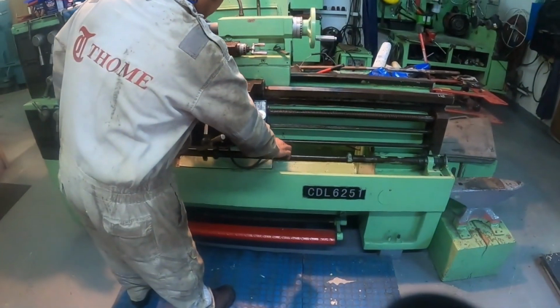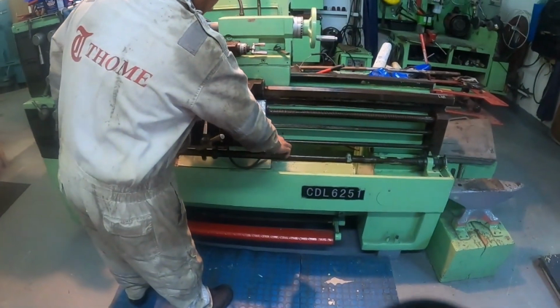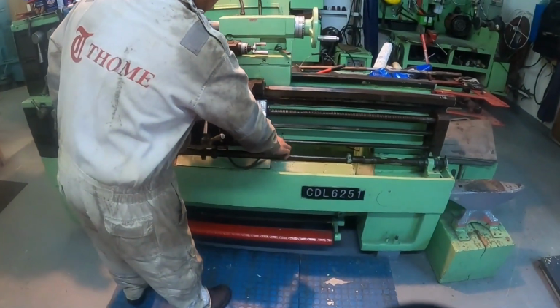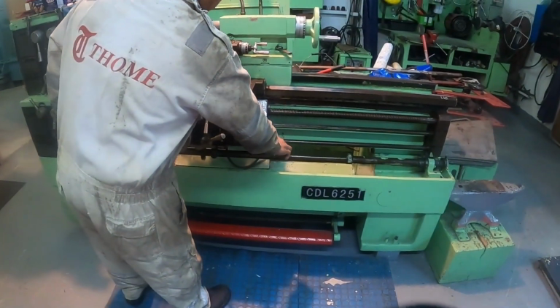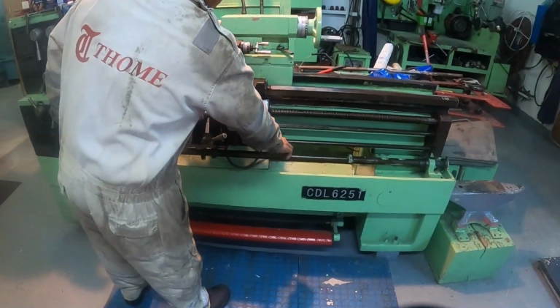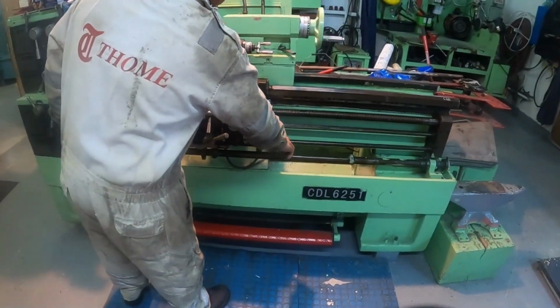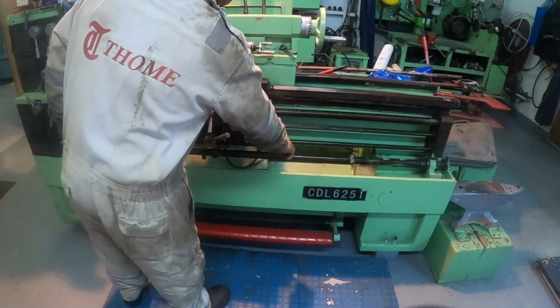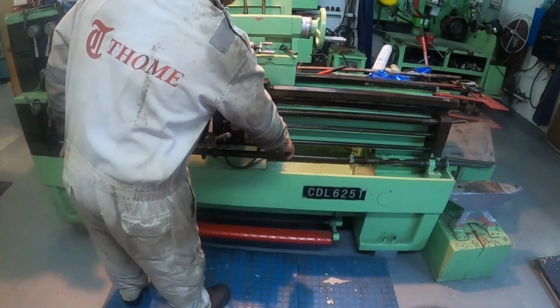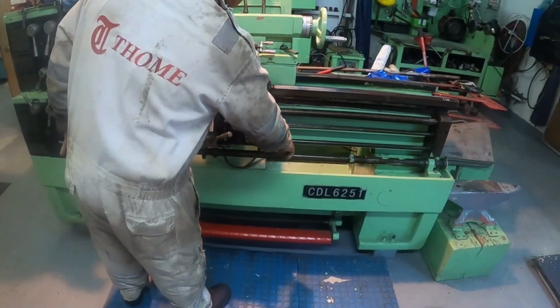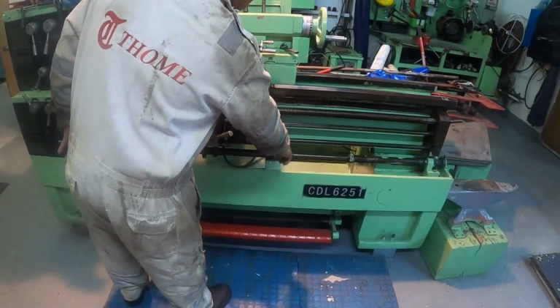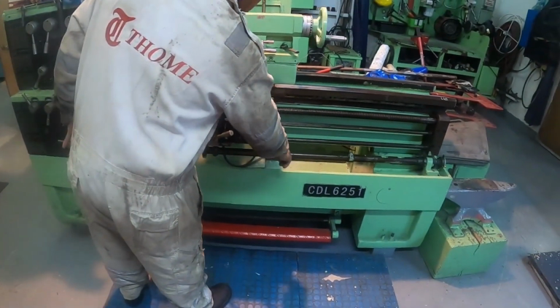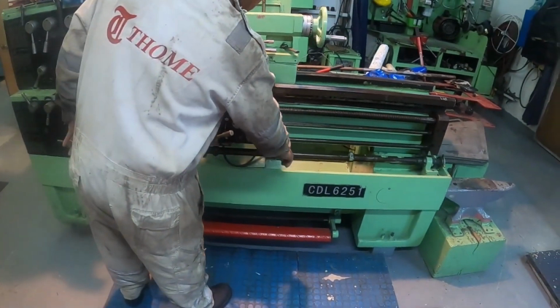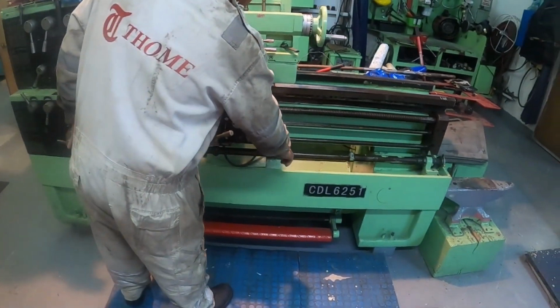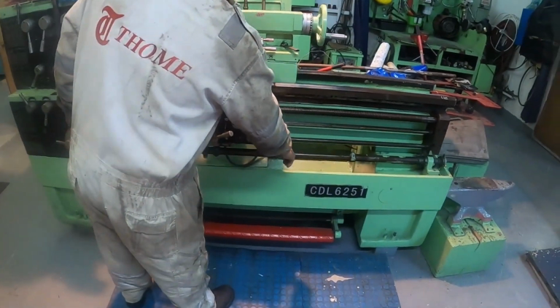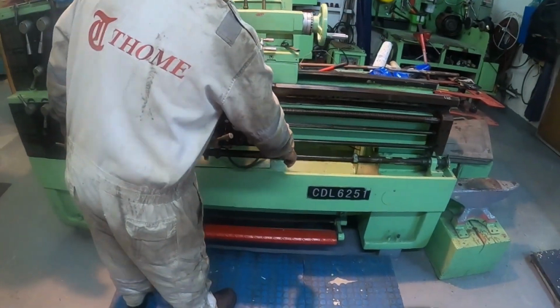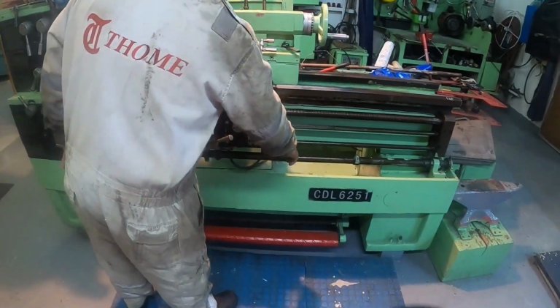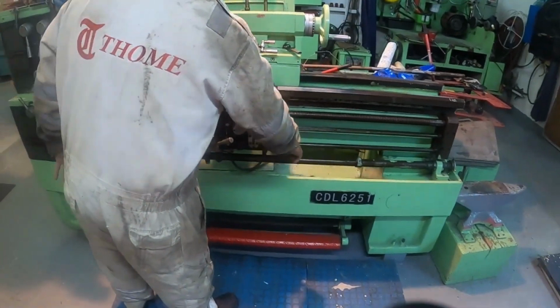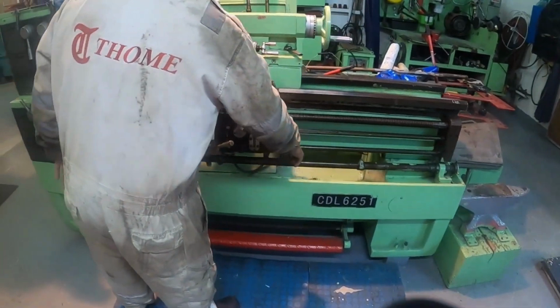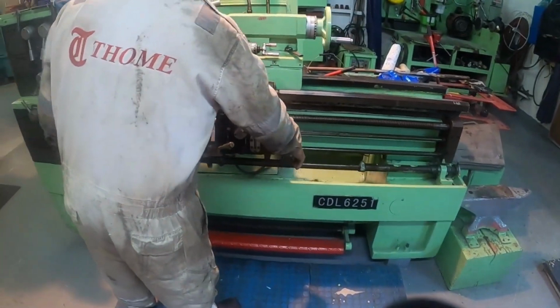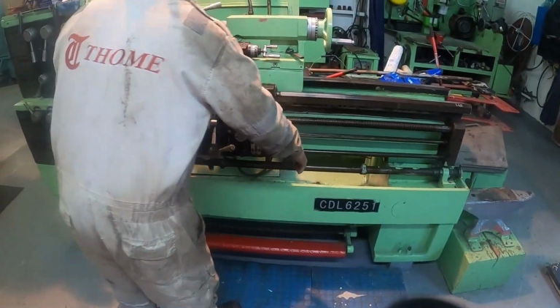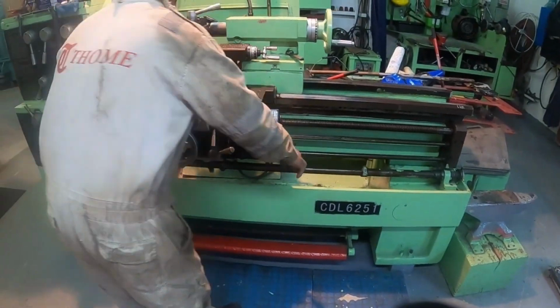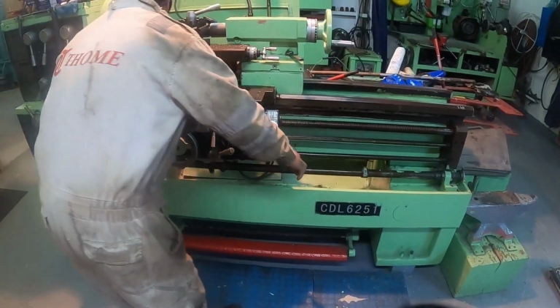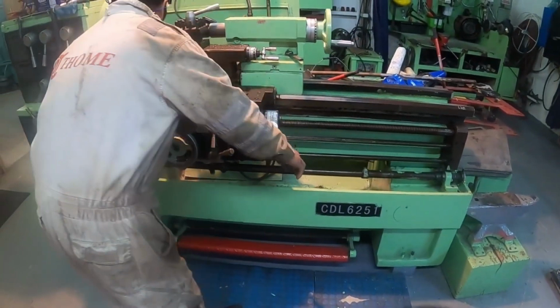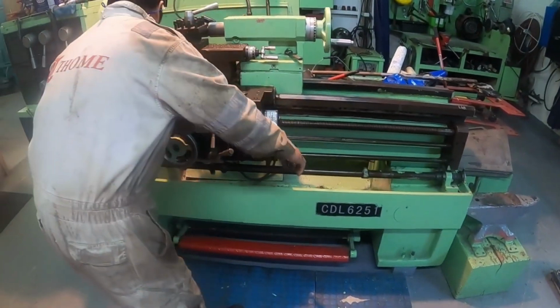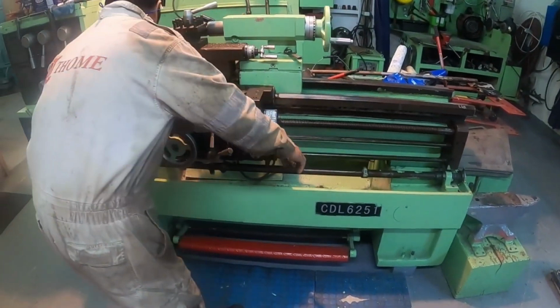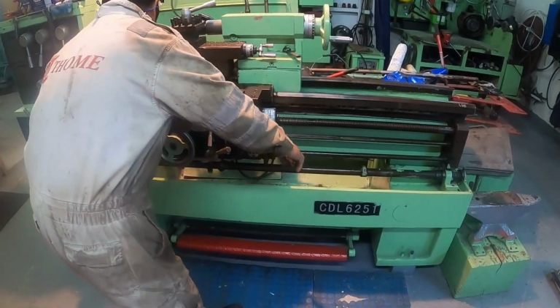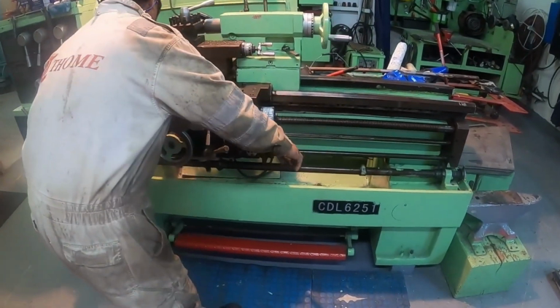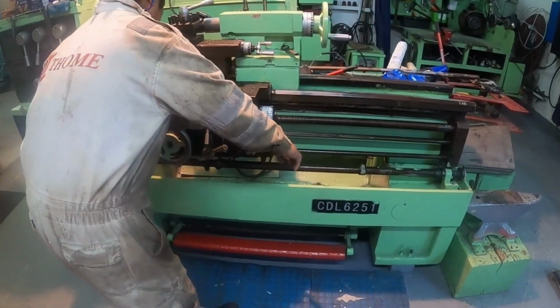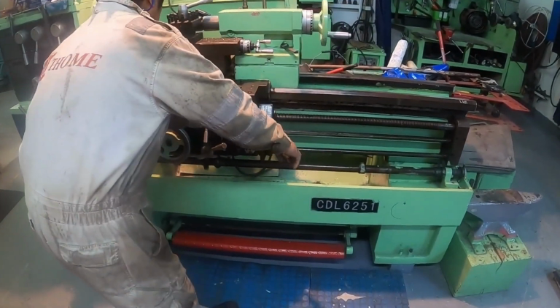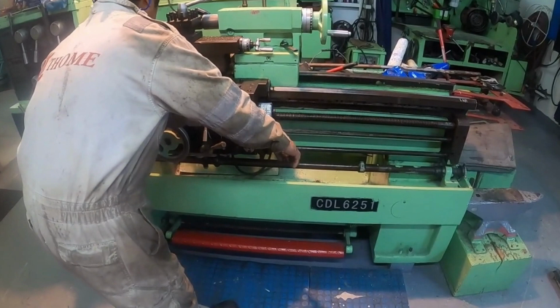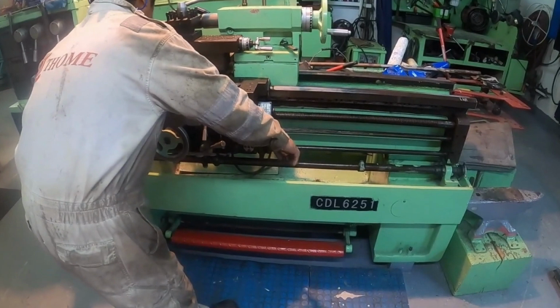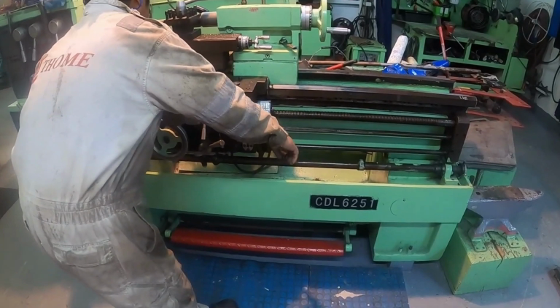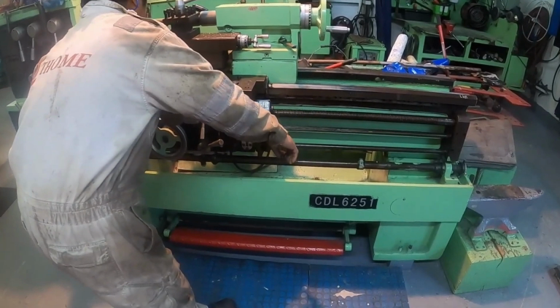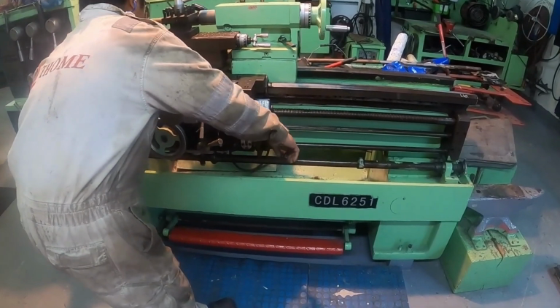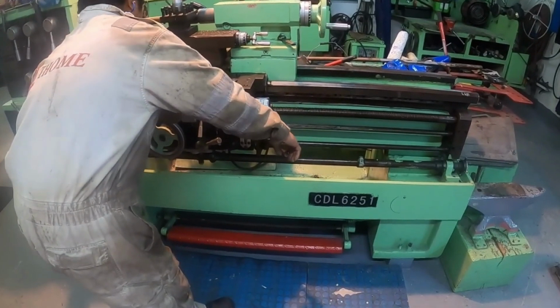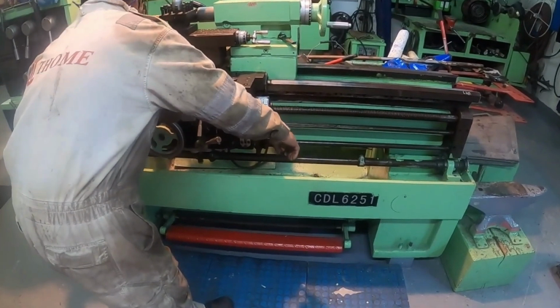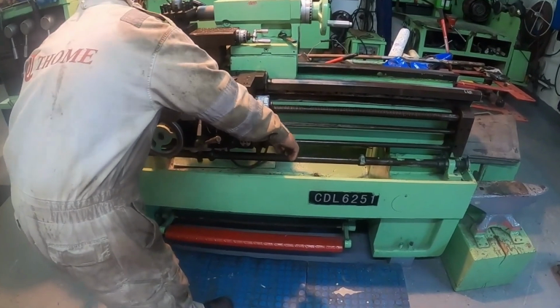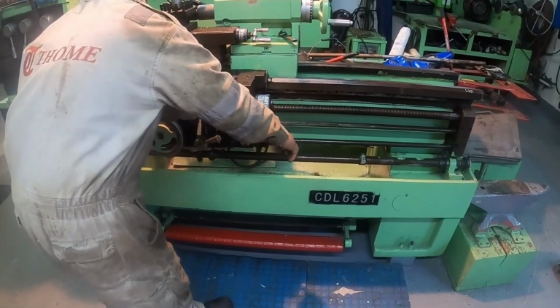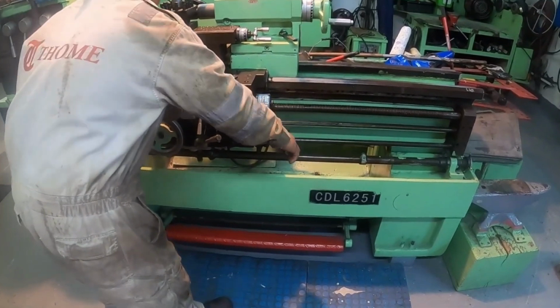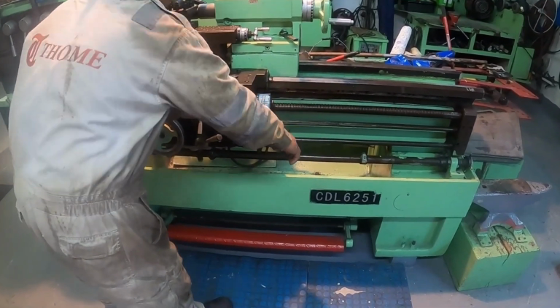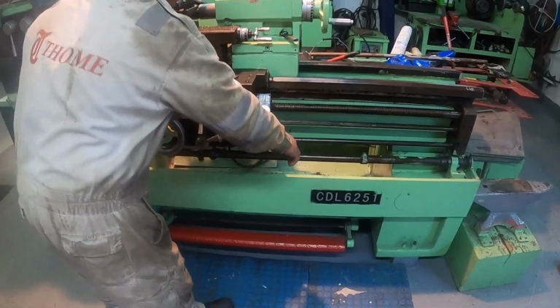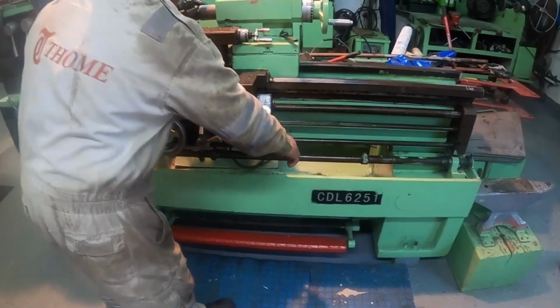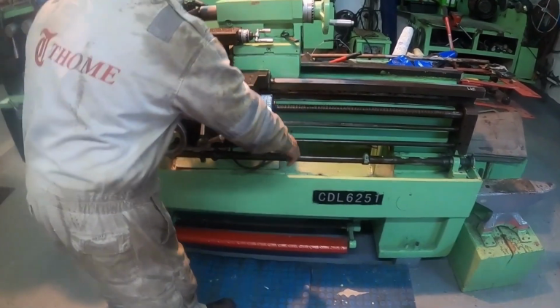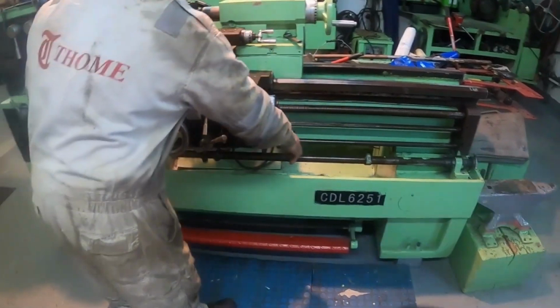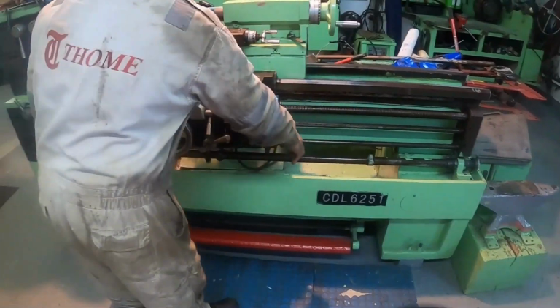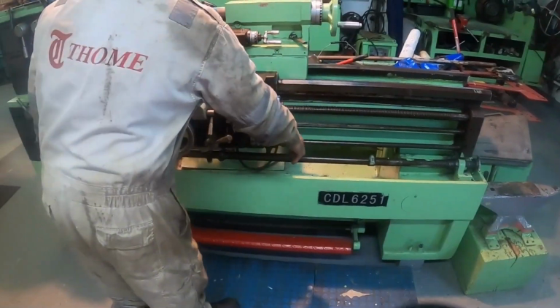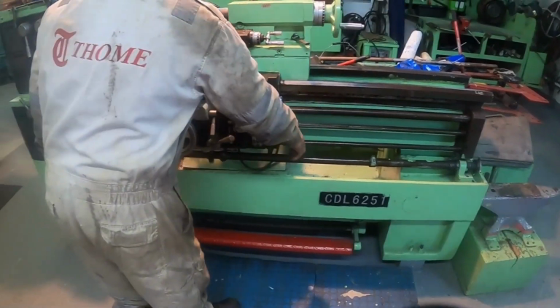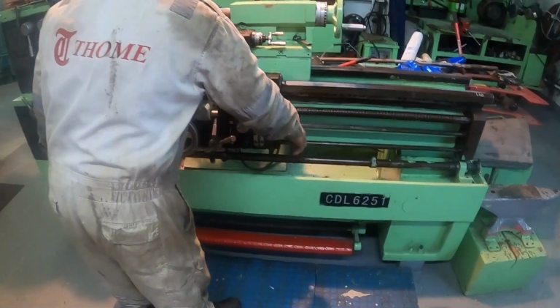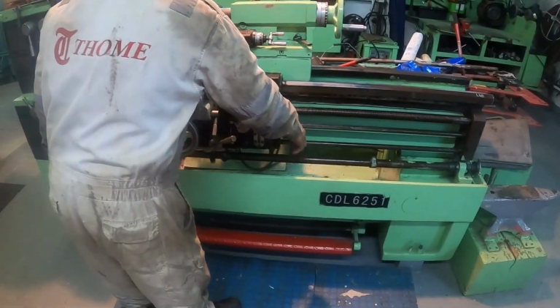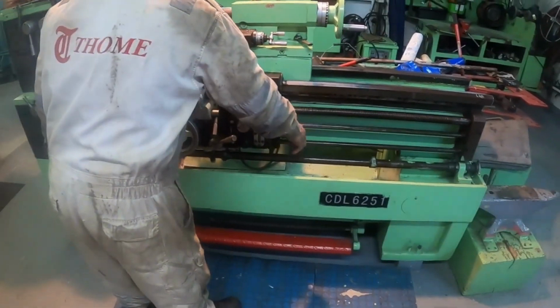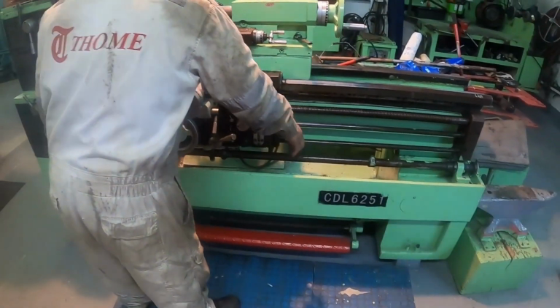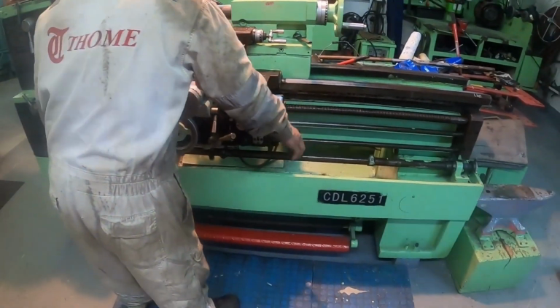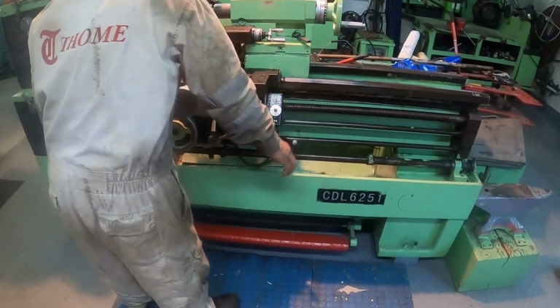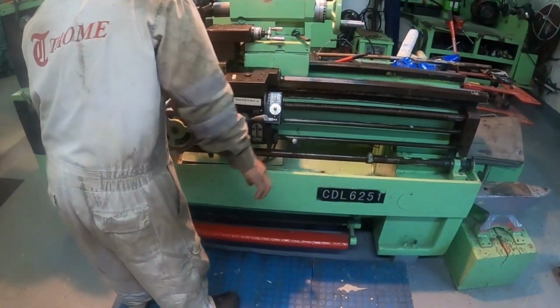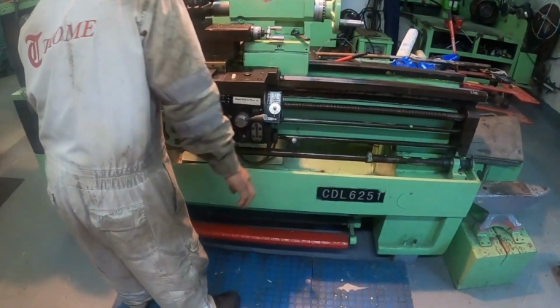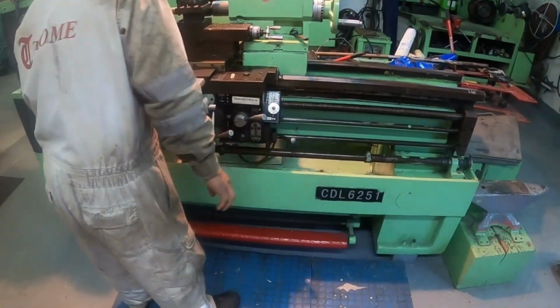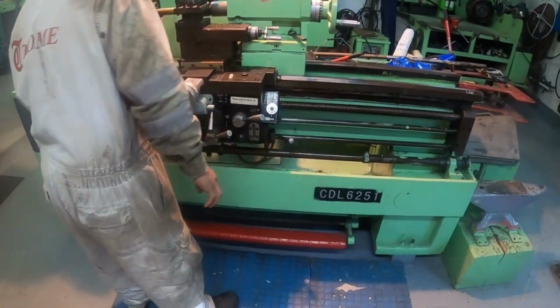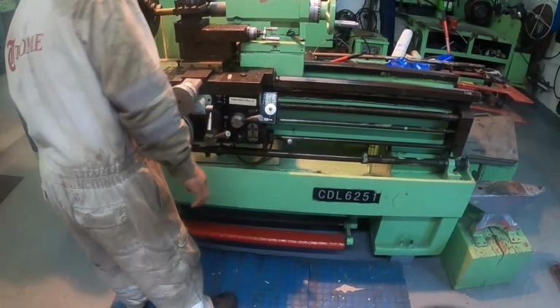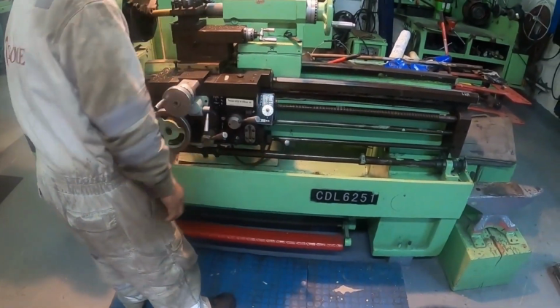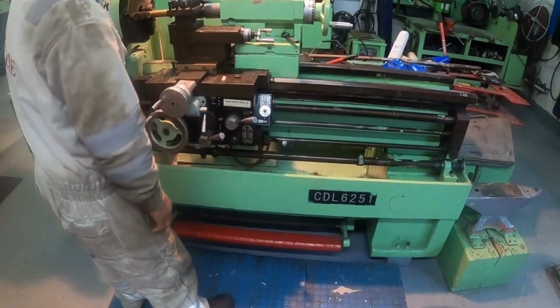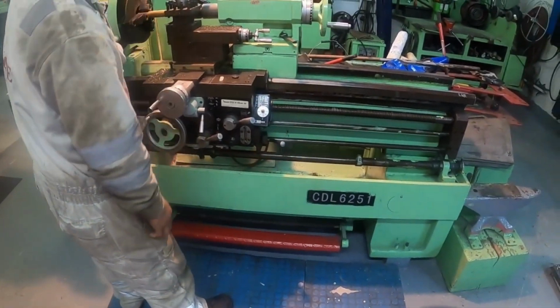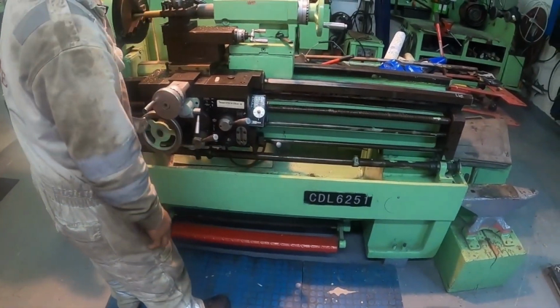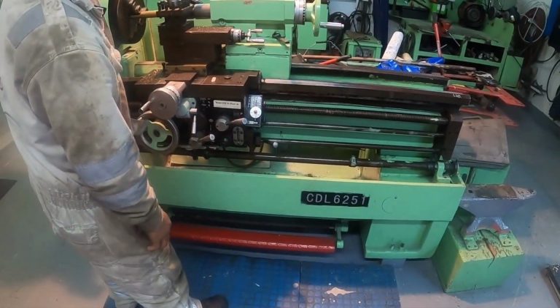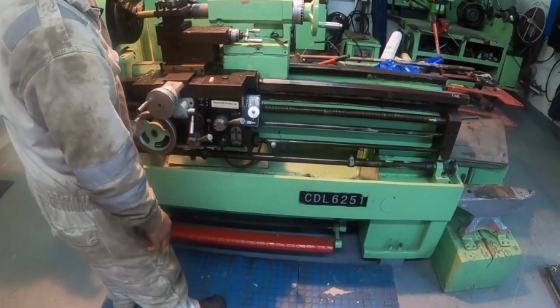This is the last pass, and without the fitter's knowledge I will disturb him by engaging the half-nut lever — engaging it to number one — and let's see if he knows what to do.